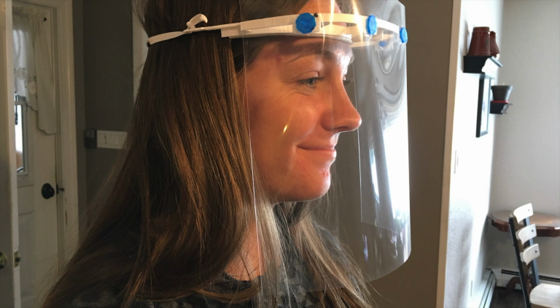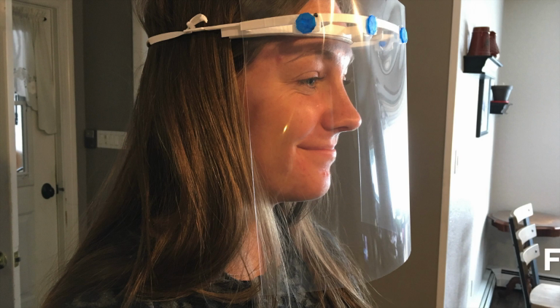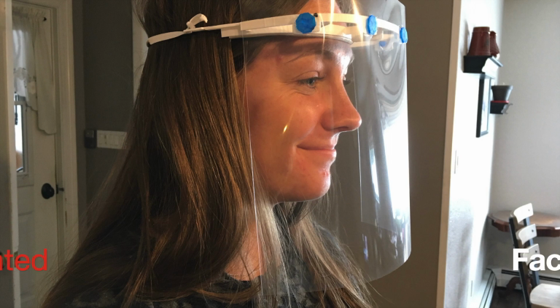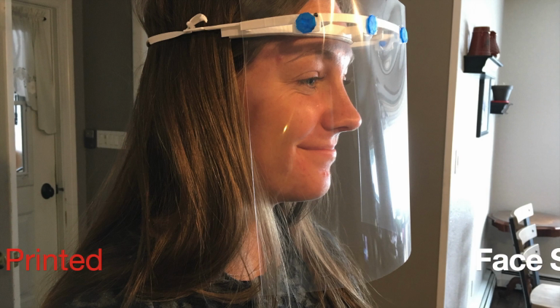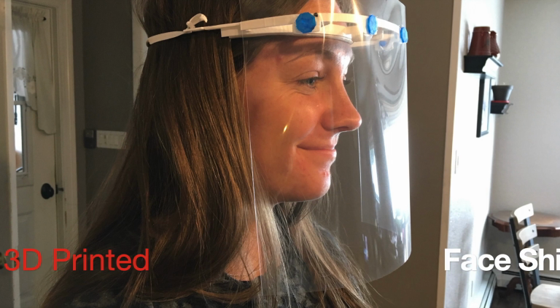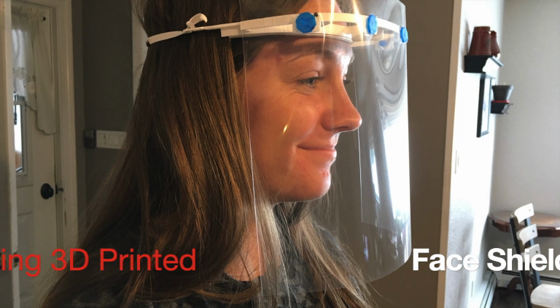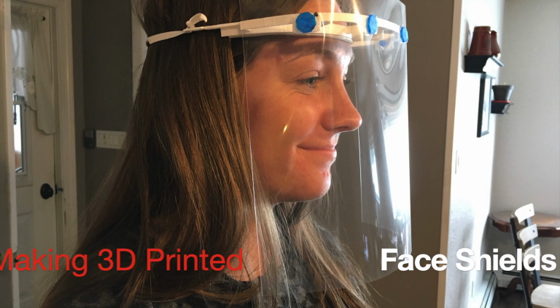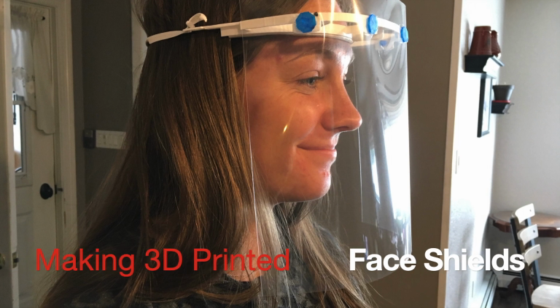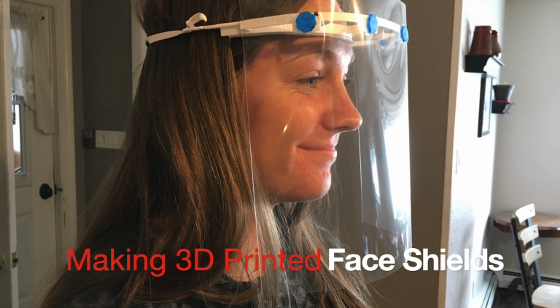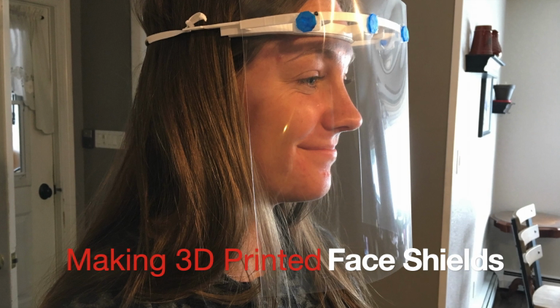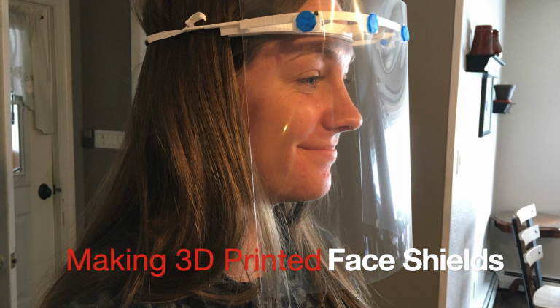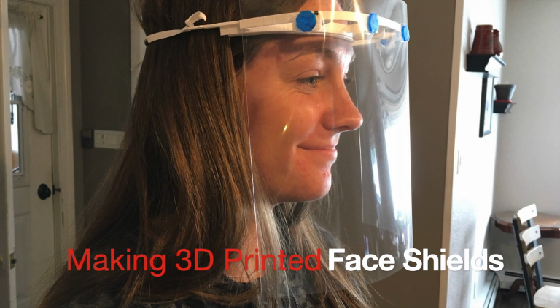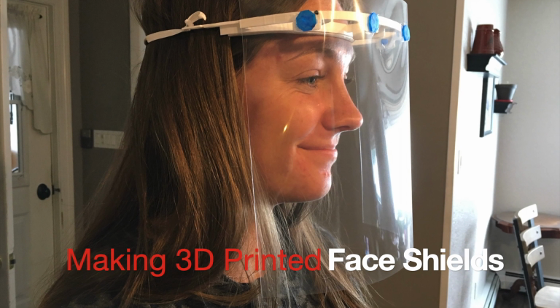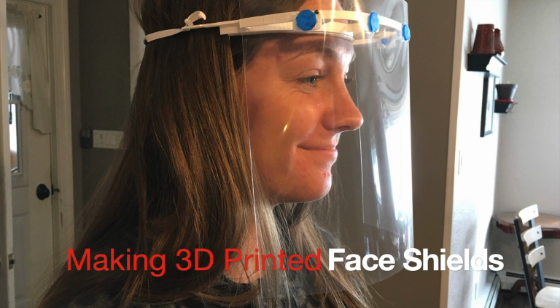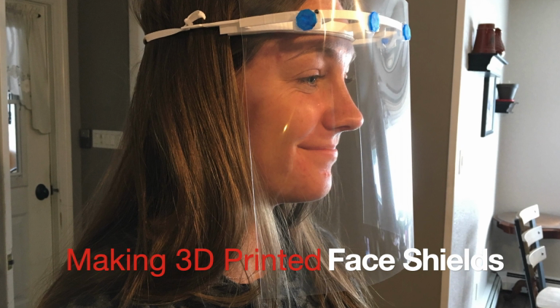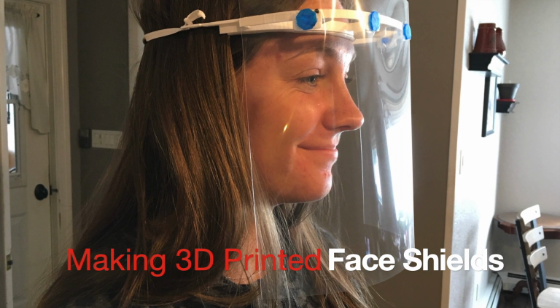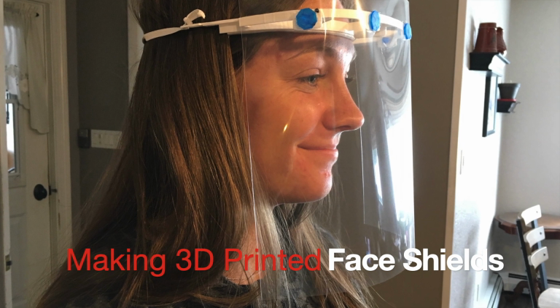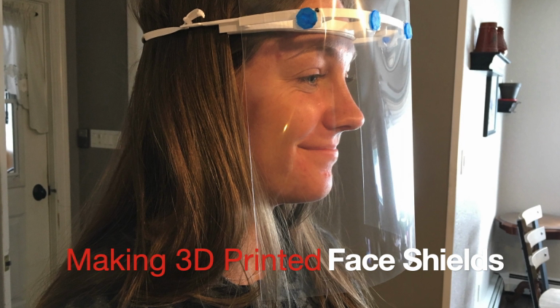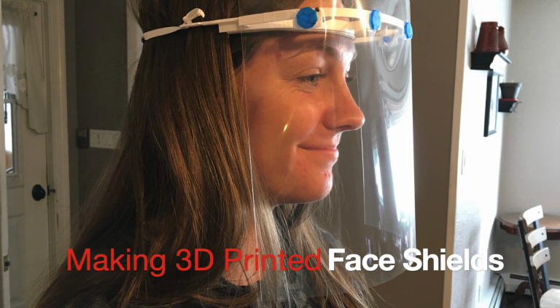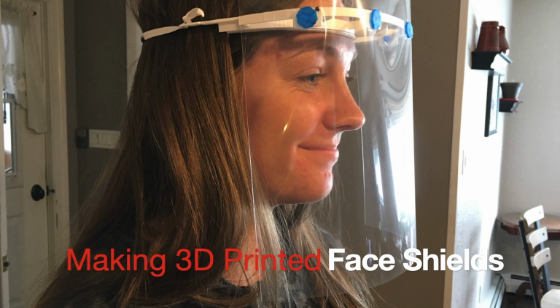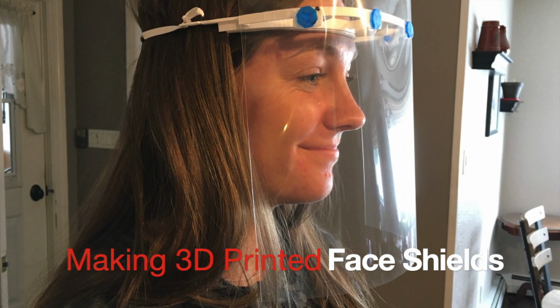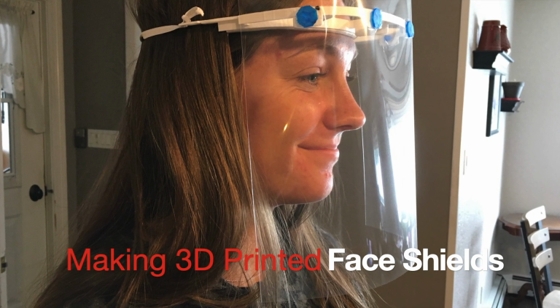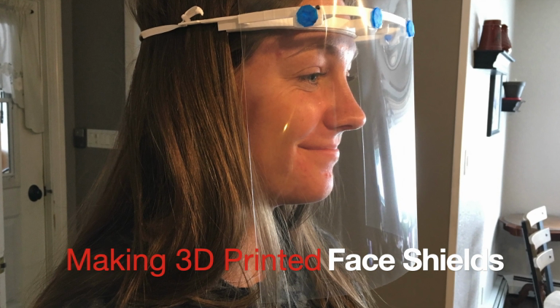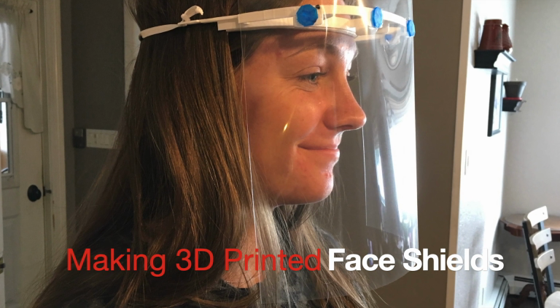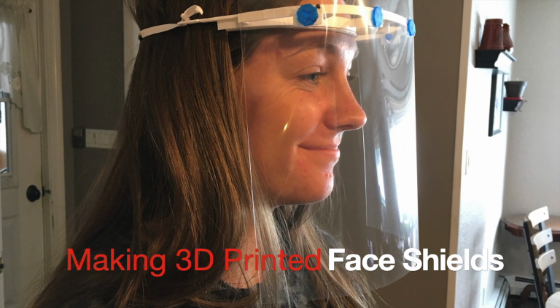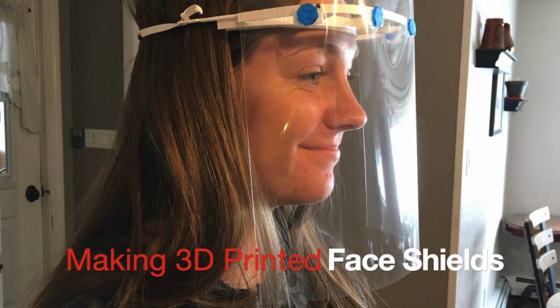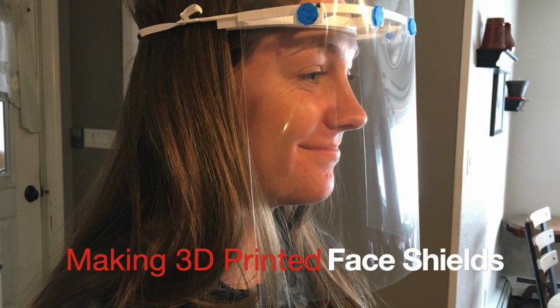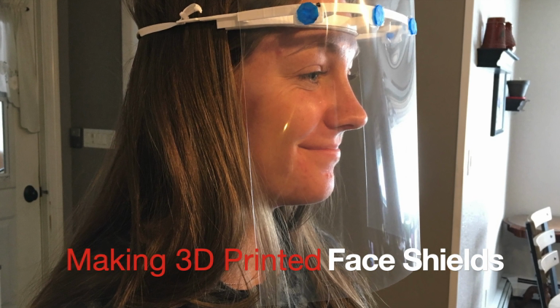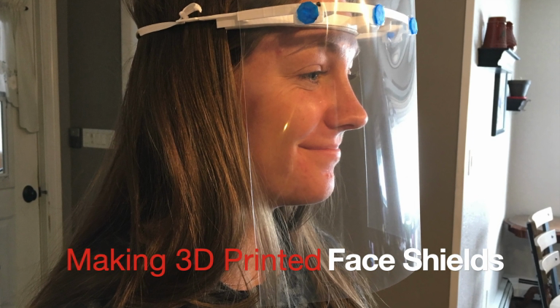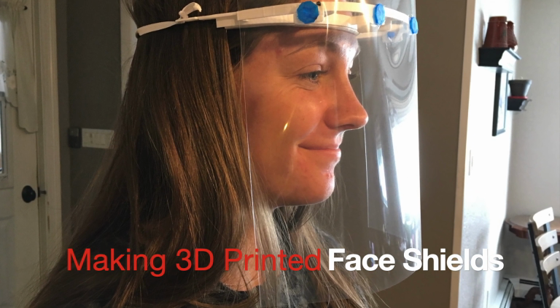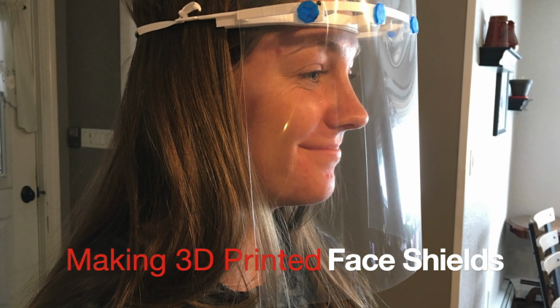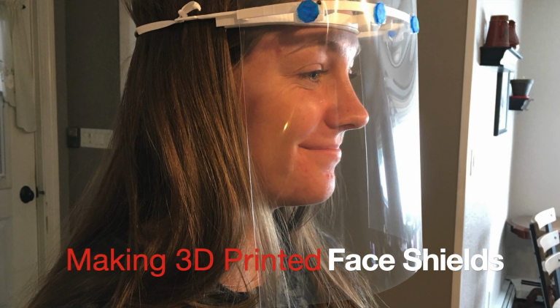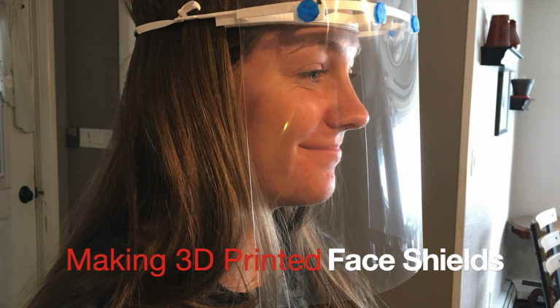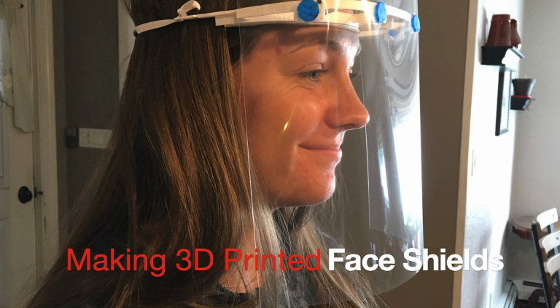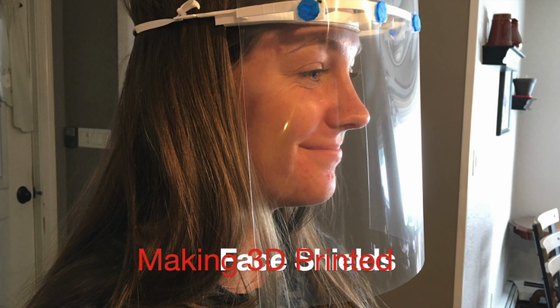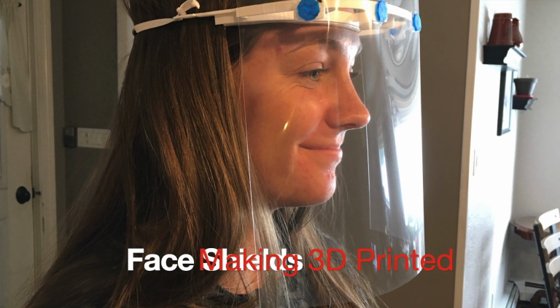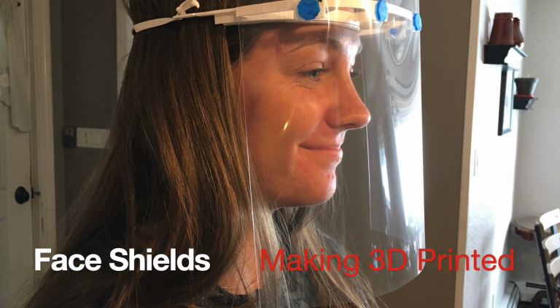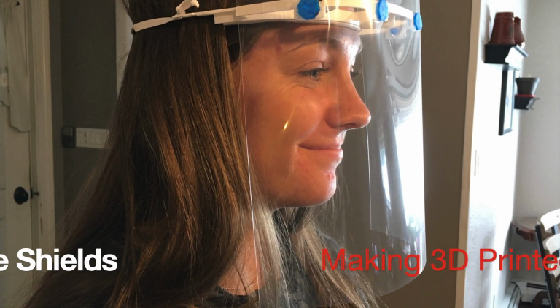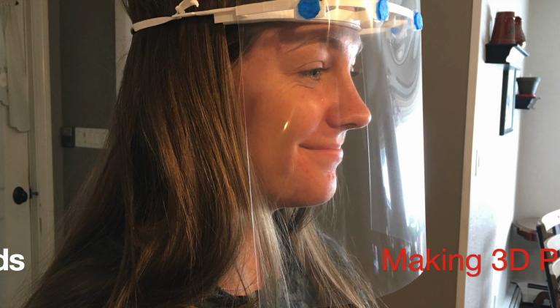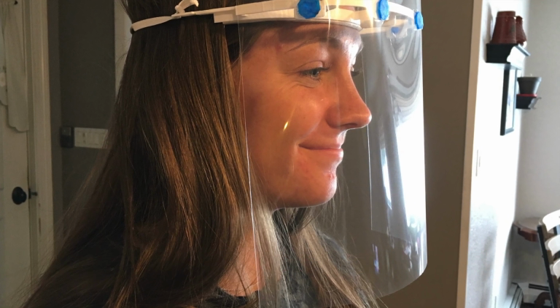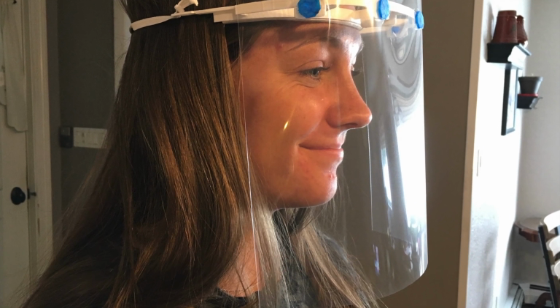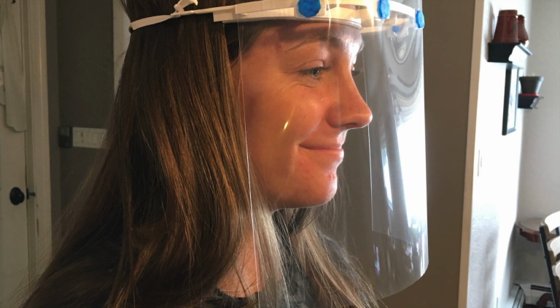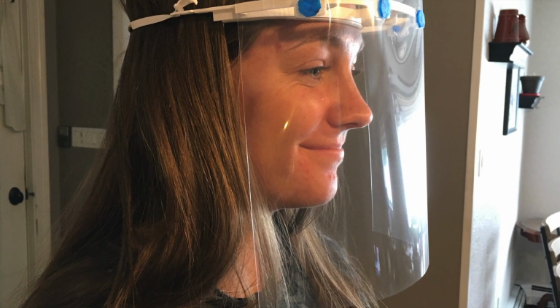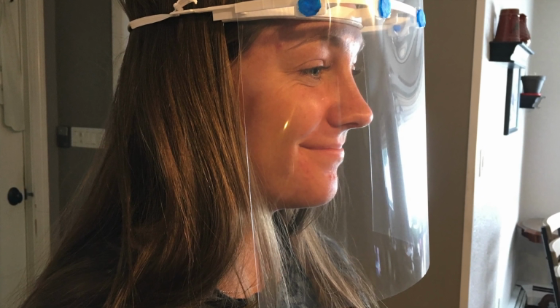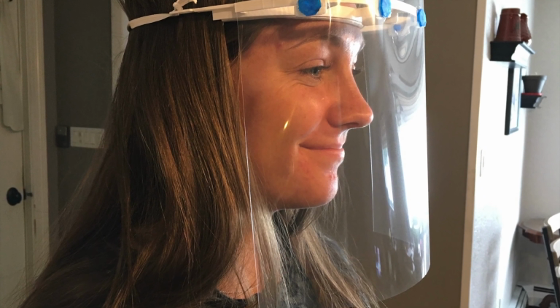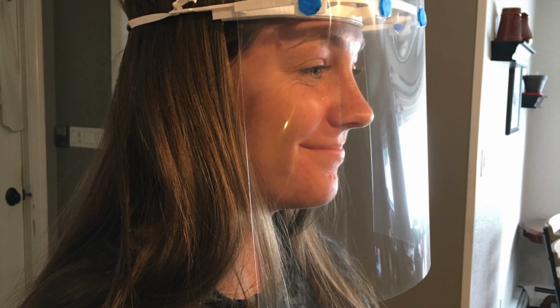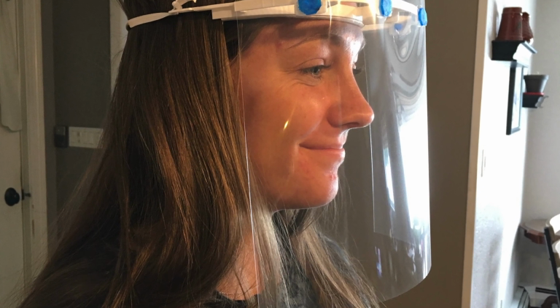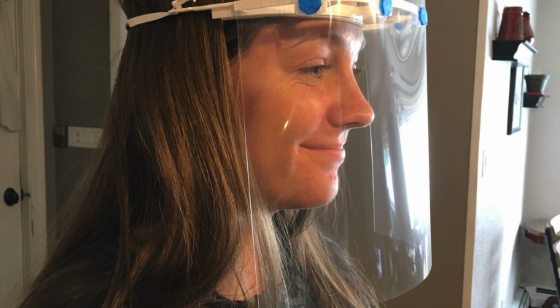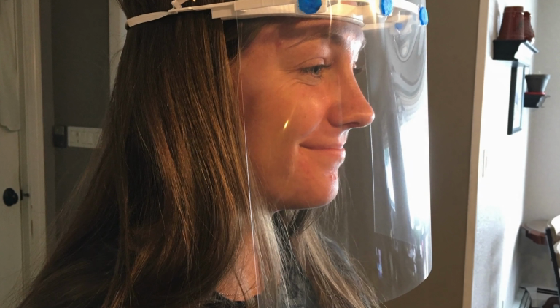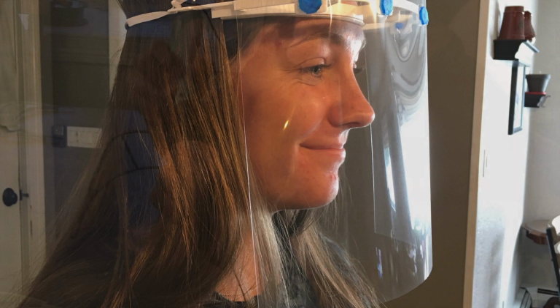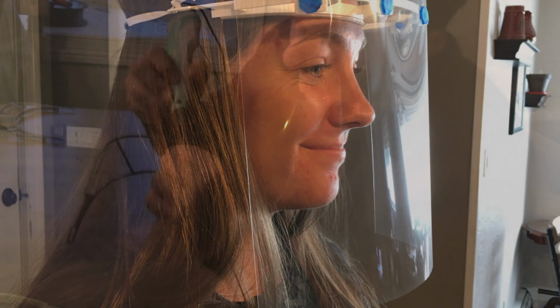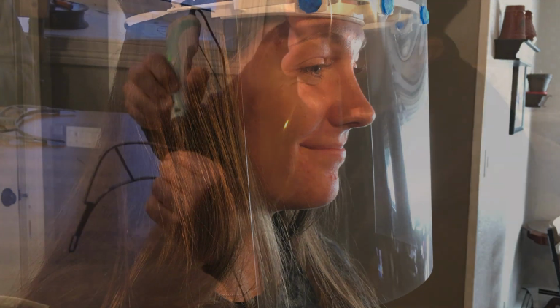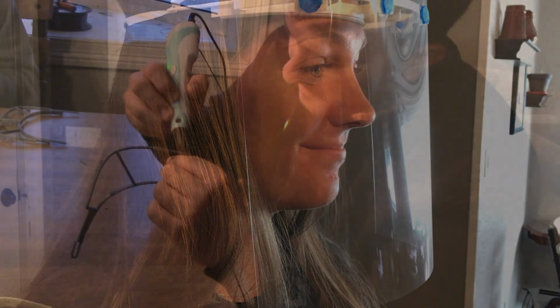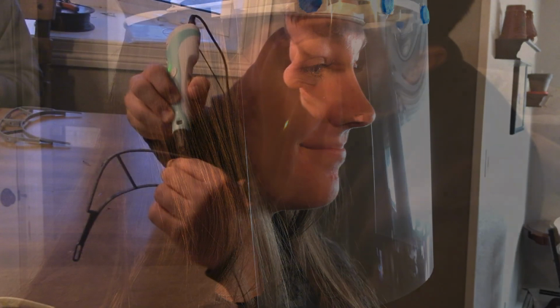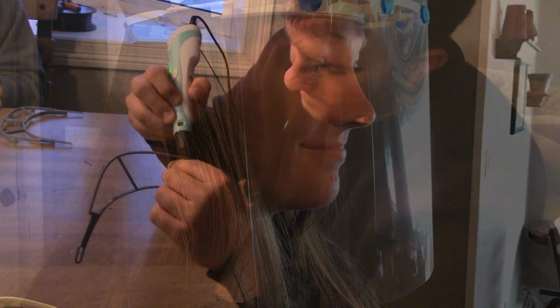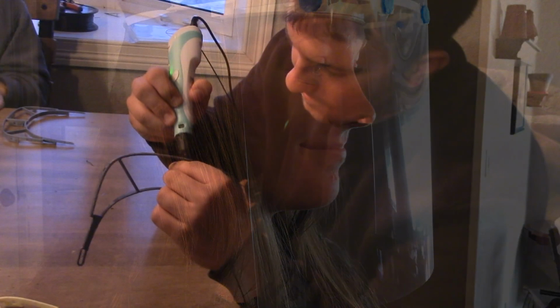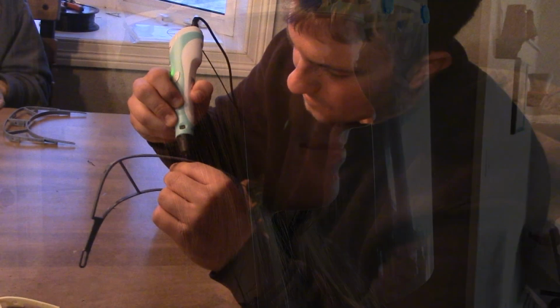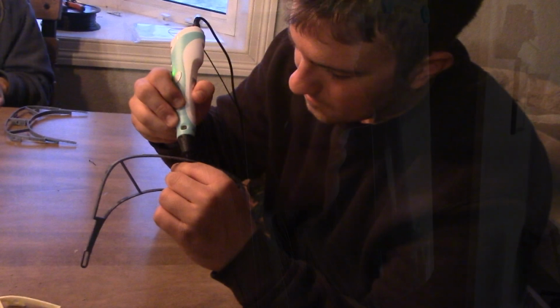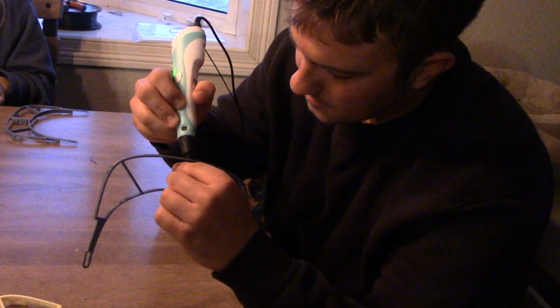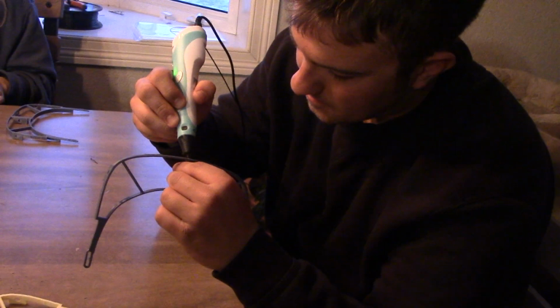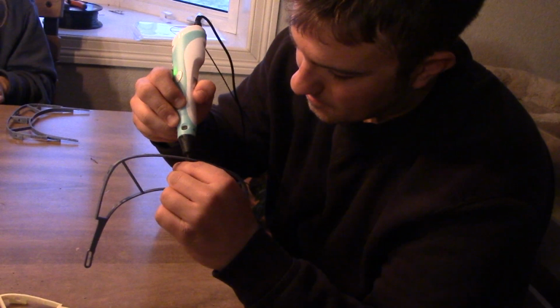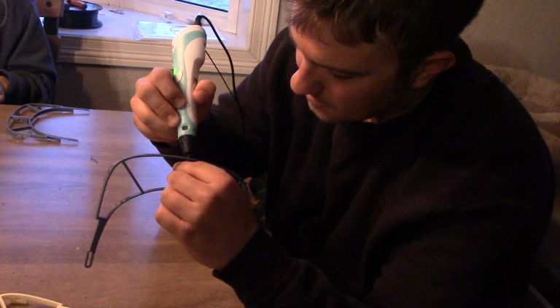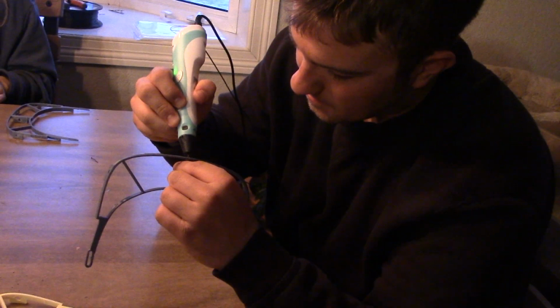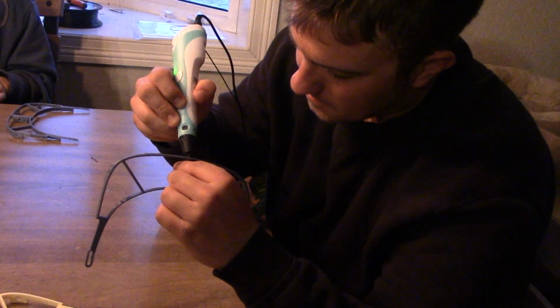In the description below I have a link to the slideshow that shows you how to make a 3D printed face shield.